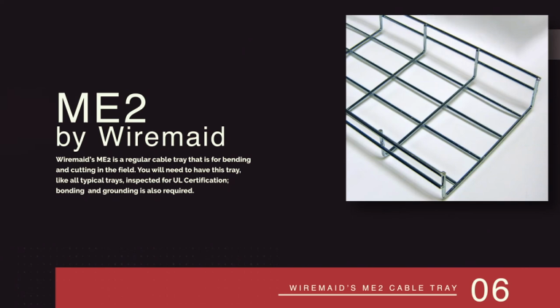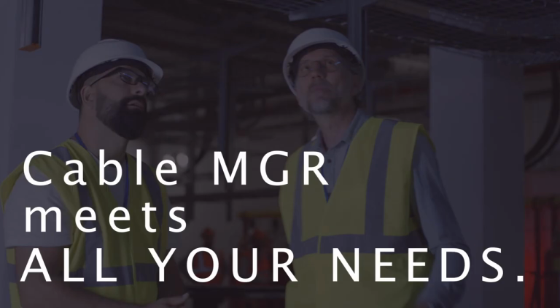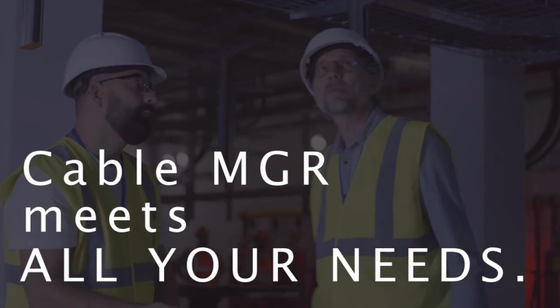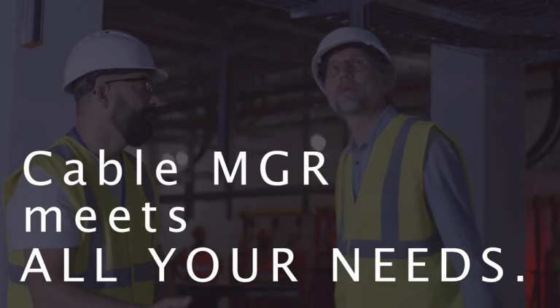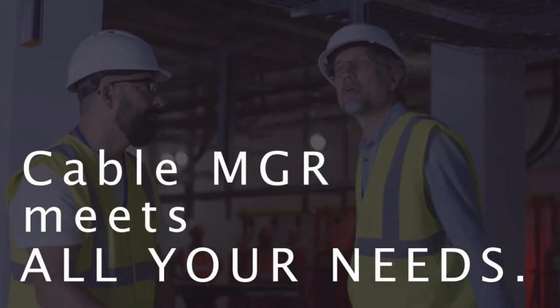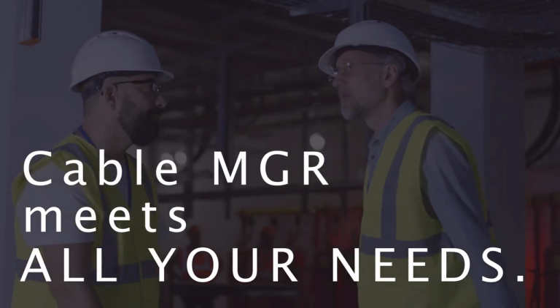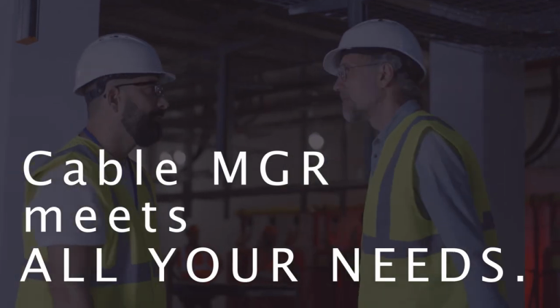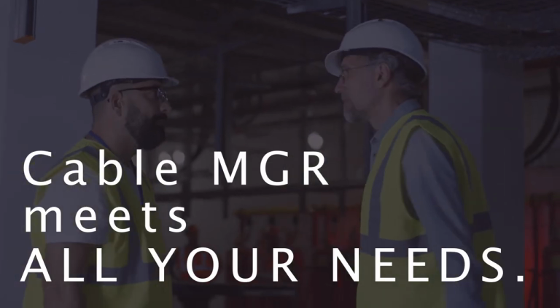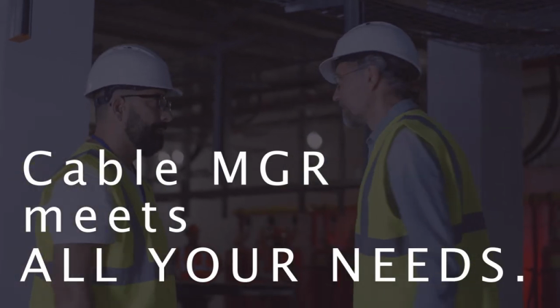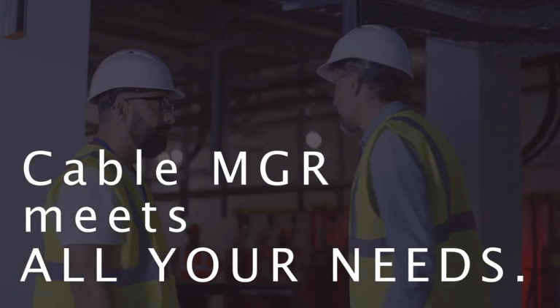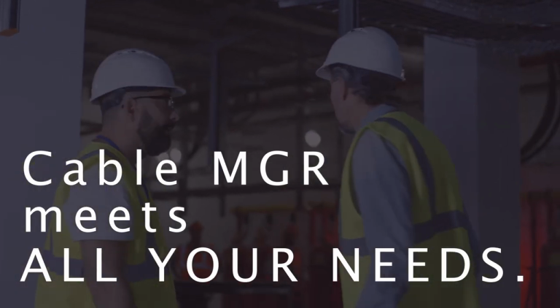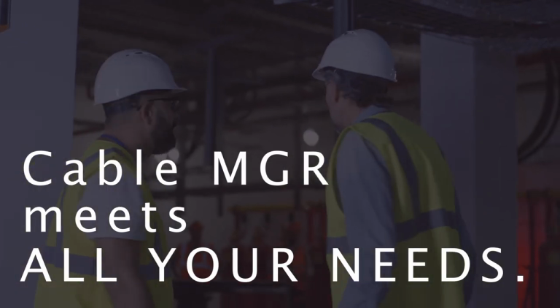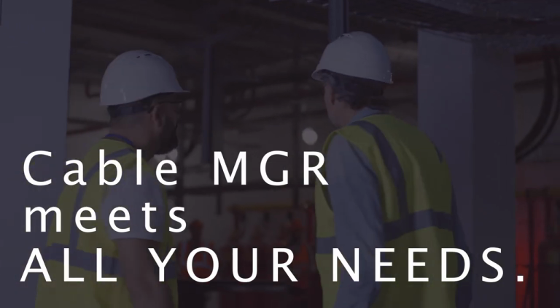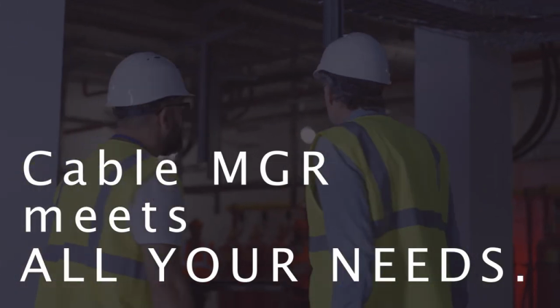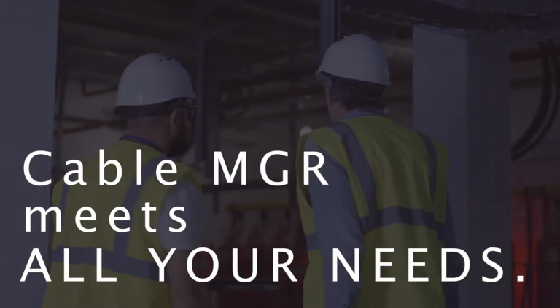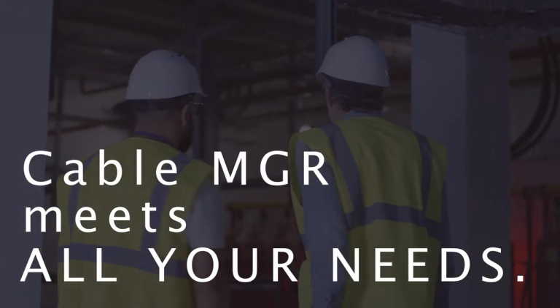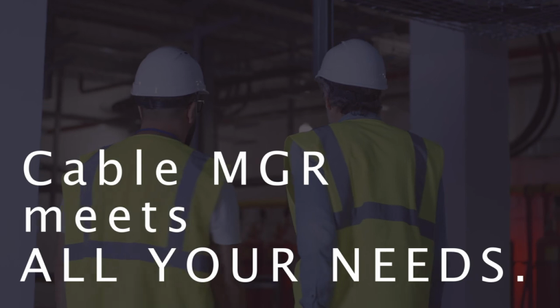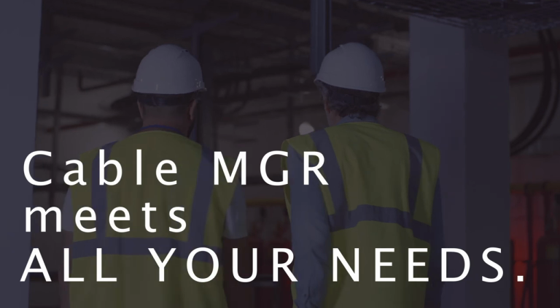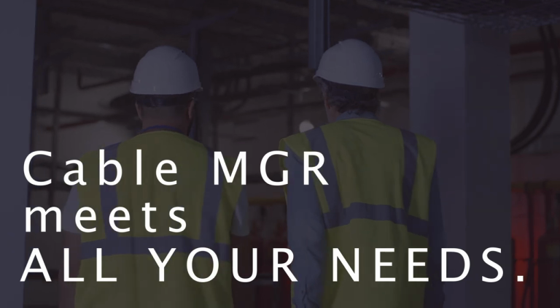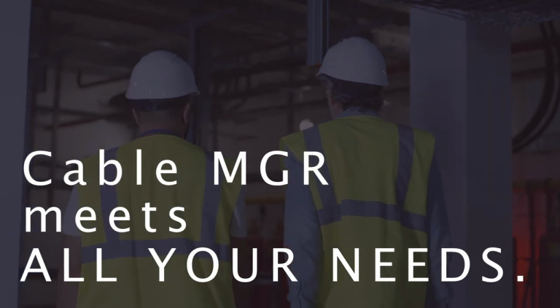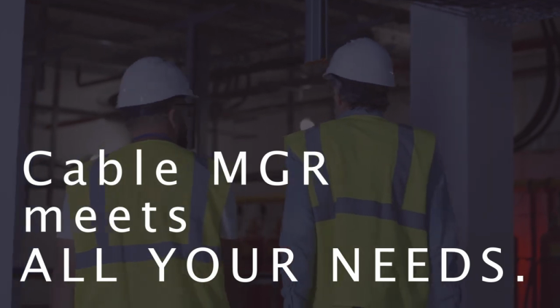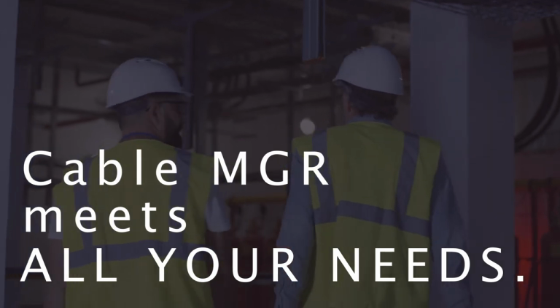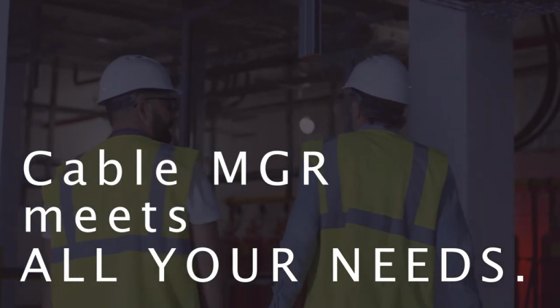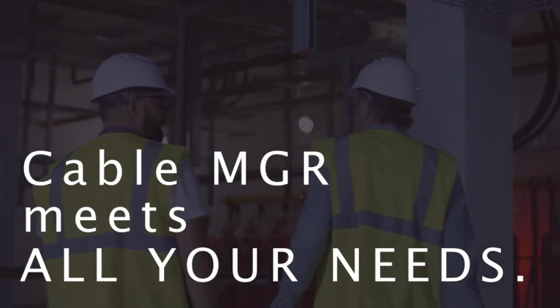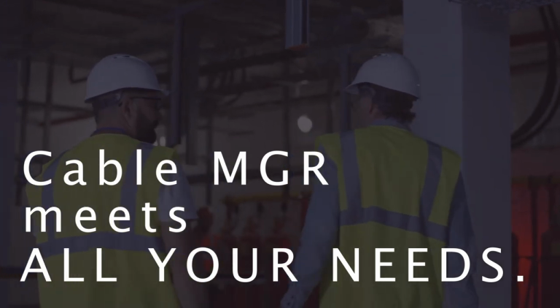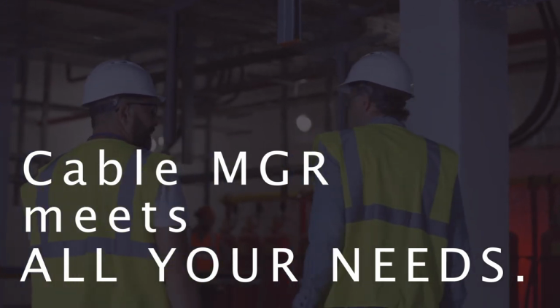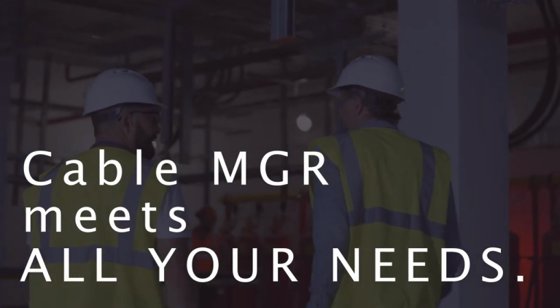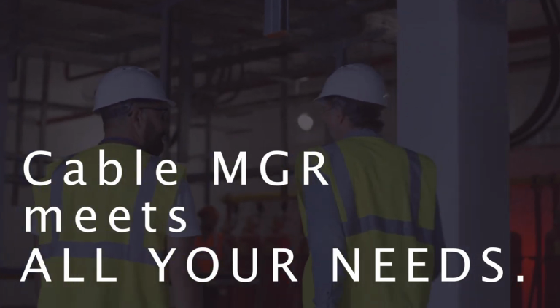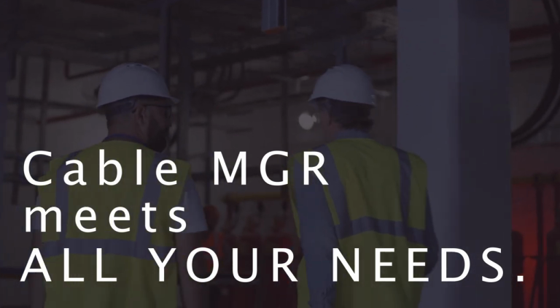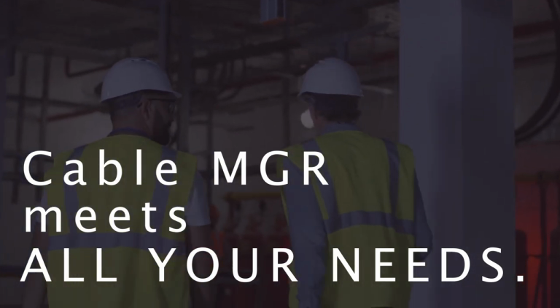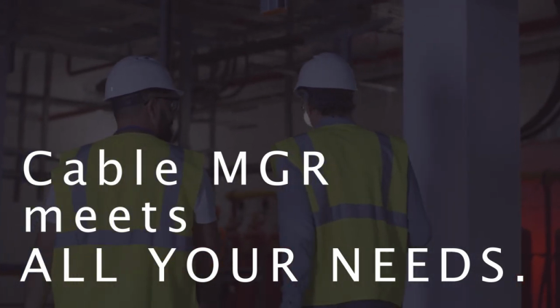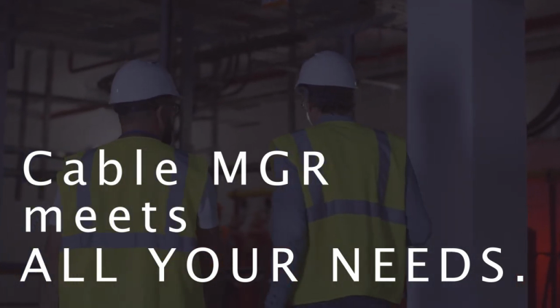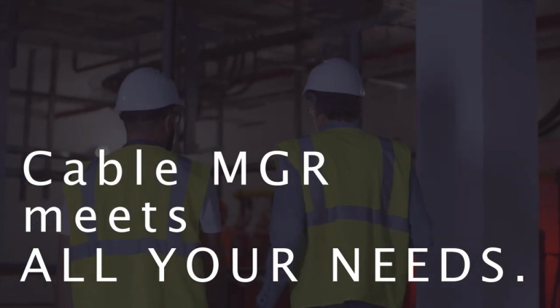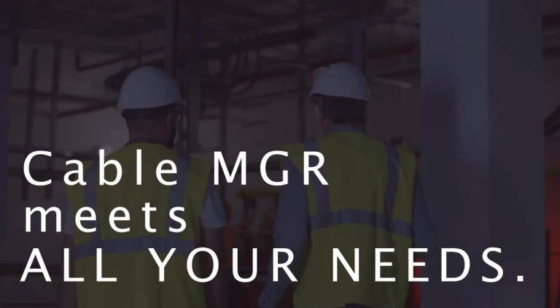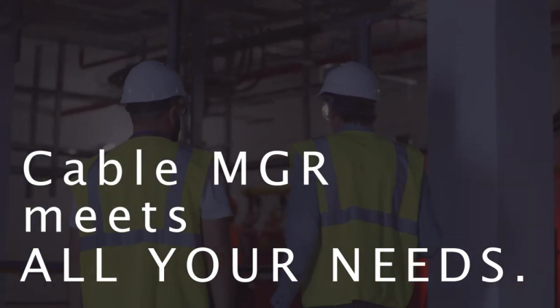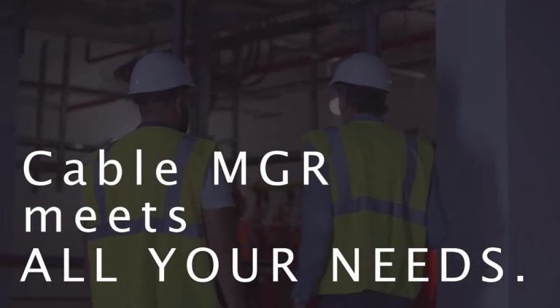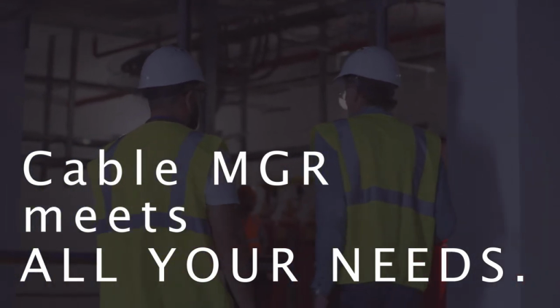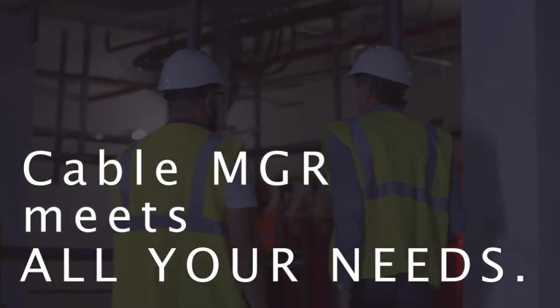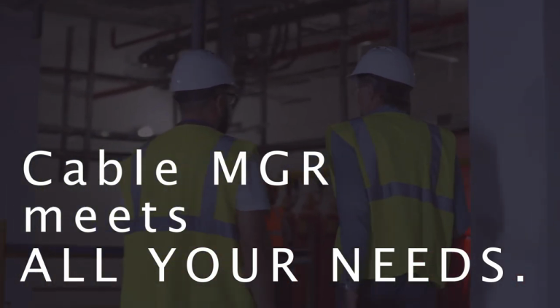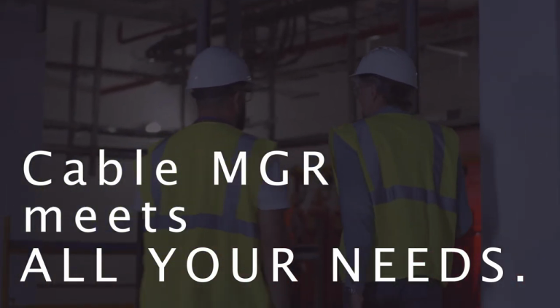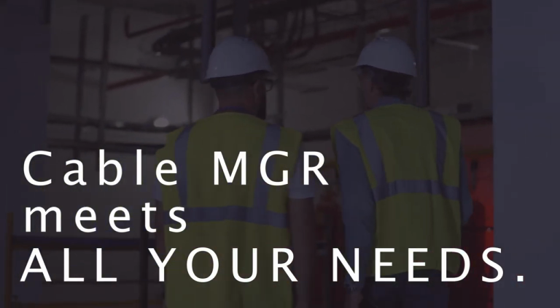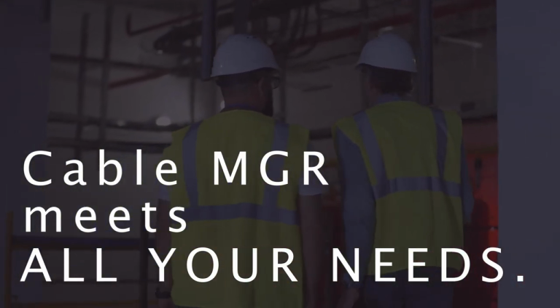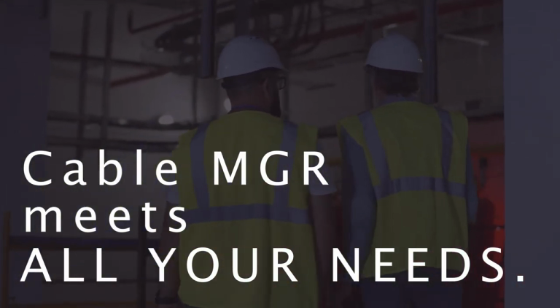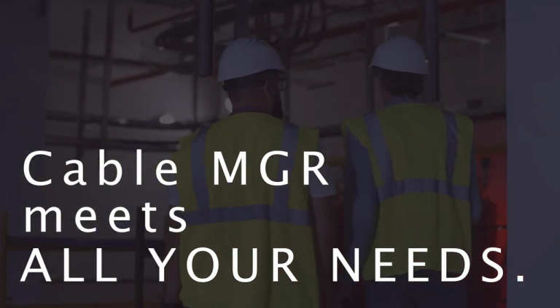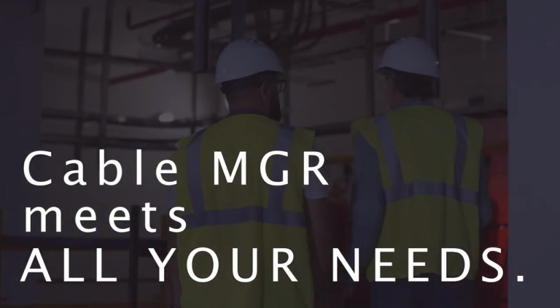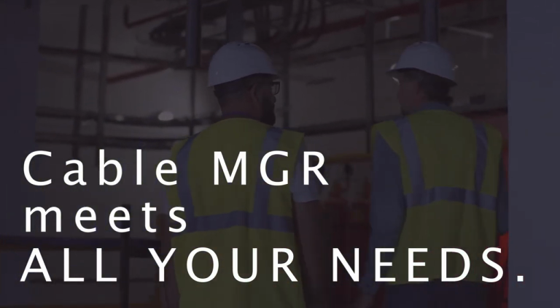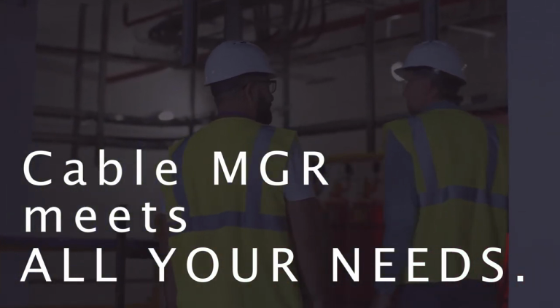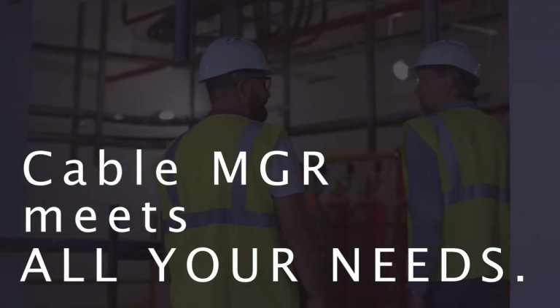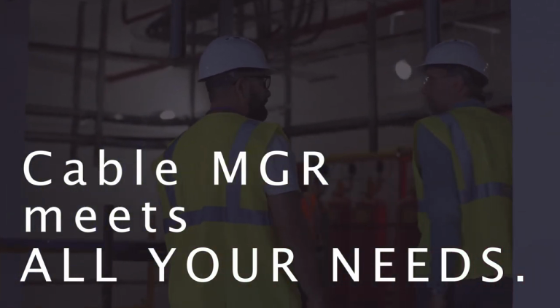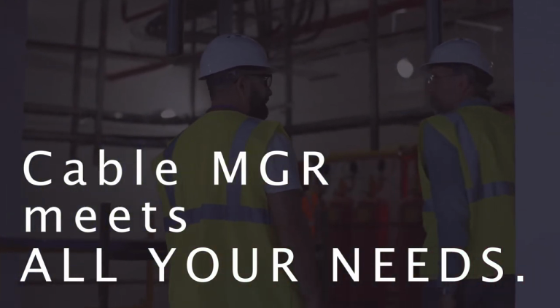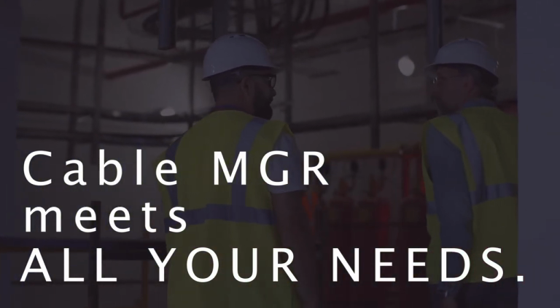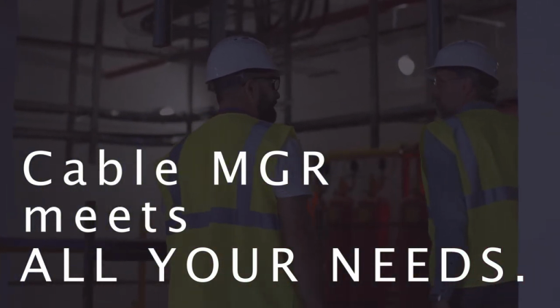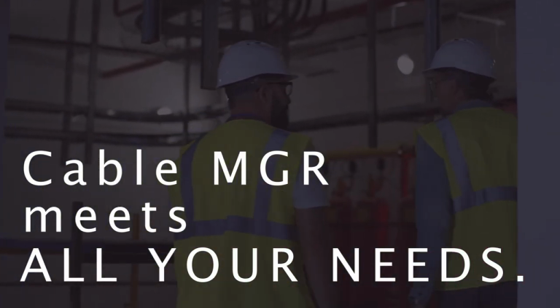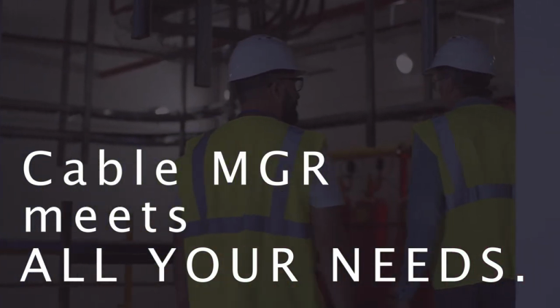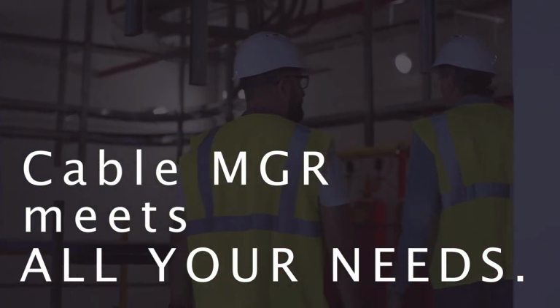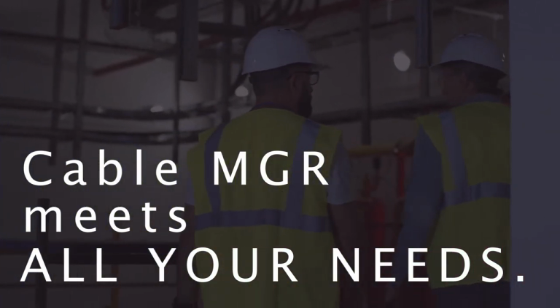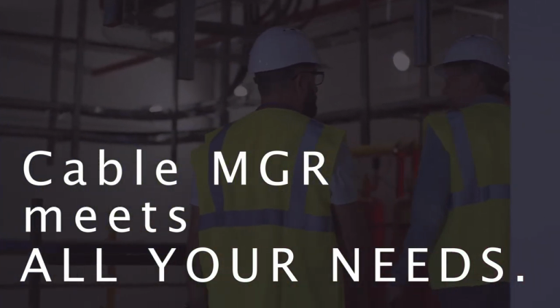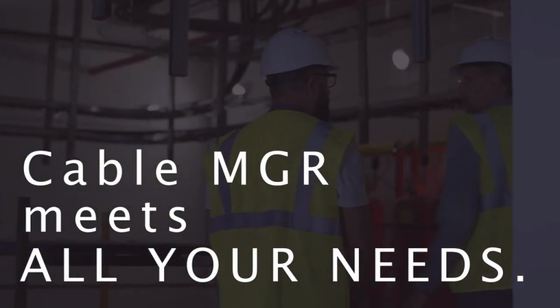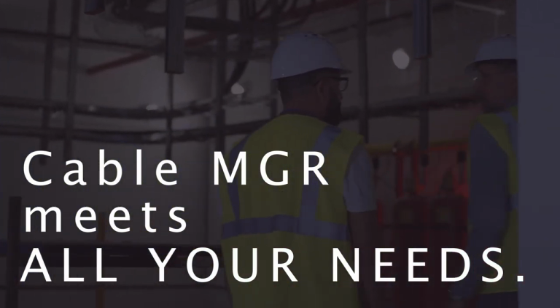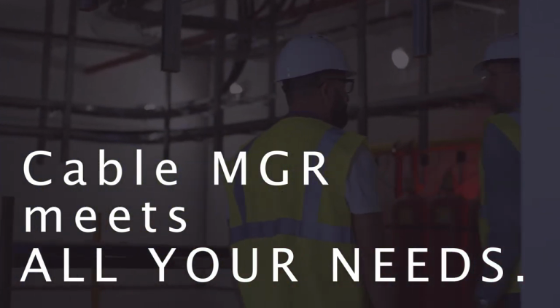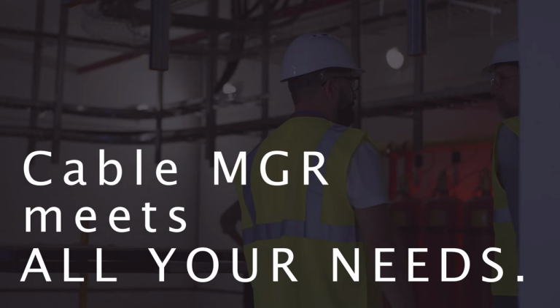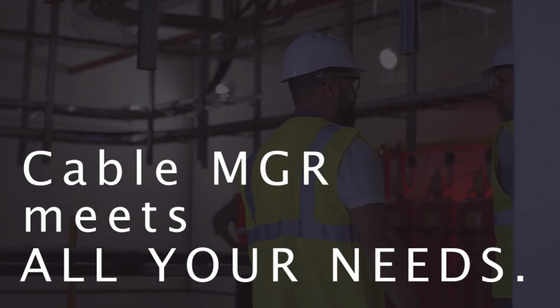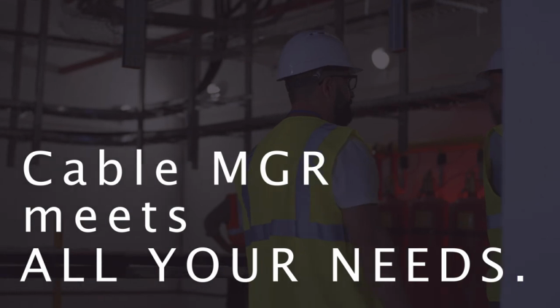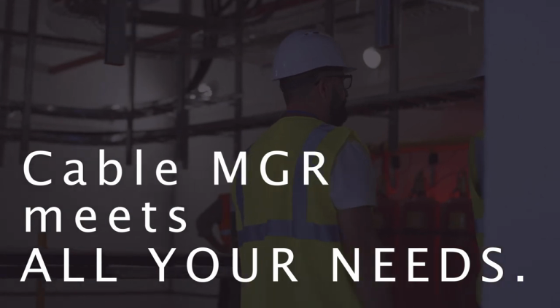As you can see, WireMaid's Cable Manager tray systems meet all of your needs for reliable, safe, USA-made cable tray systems.